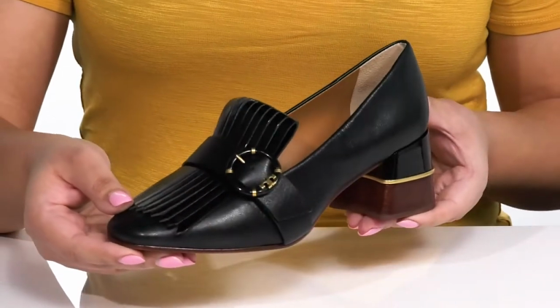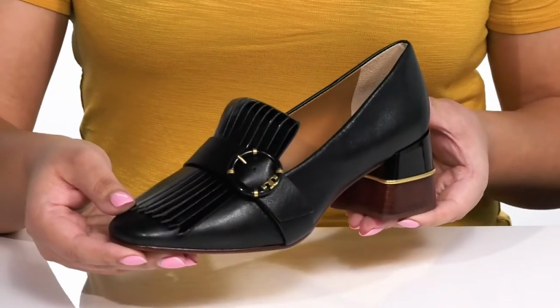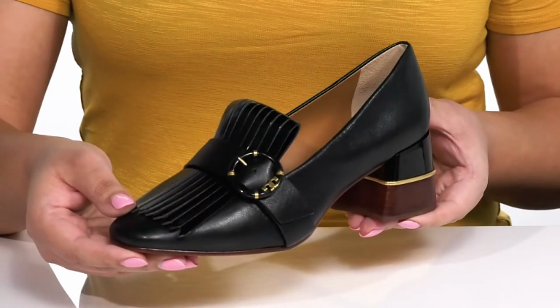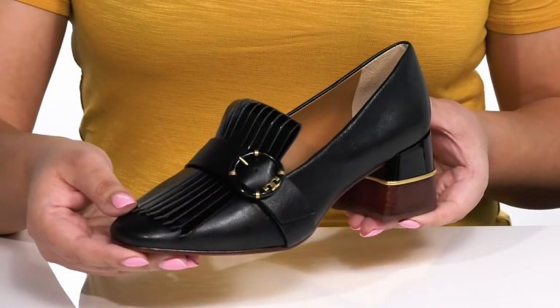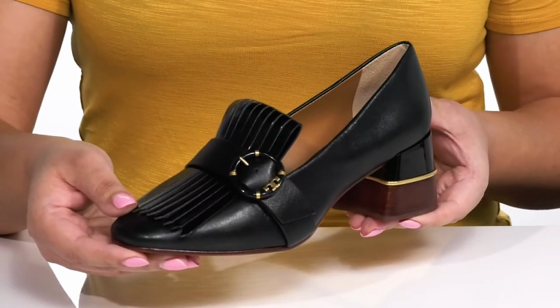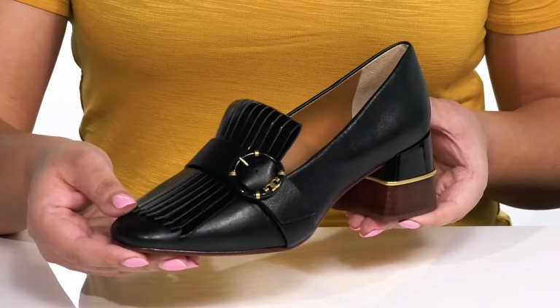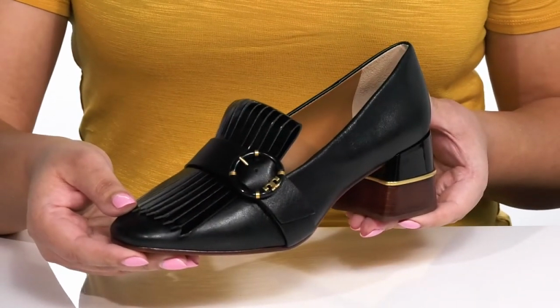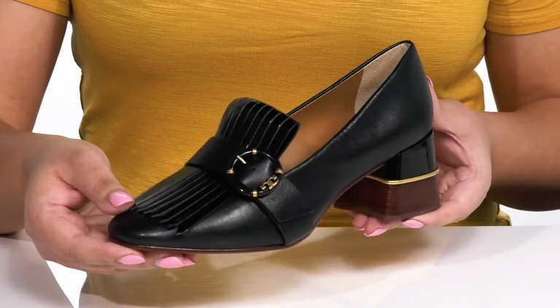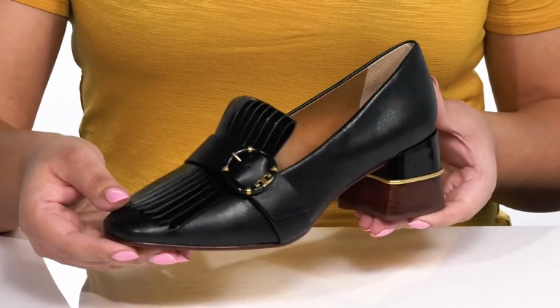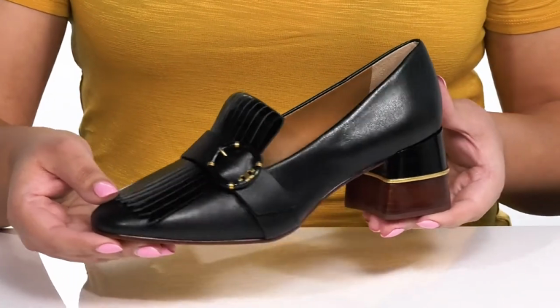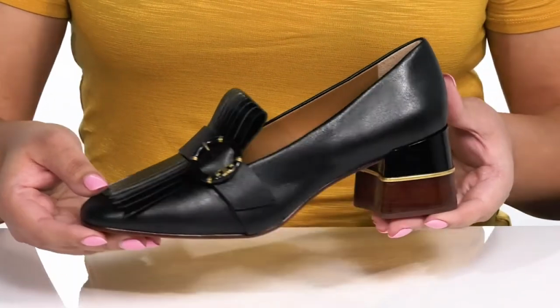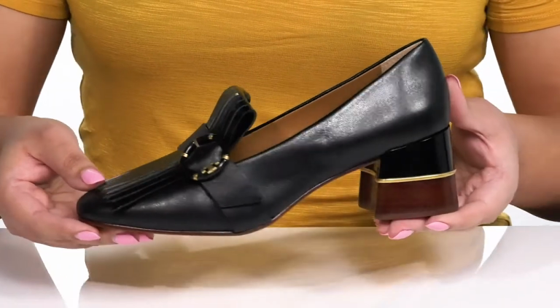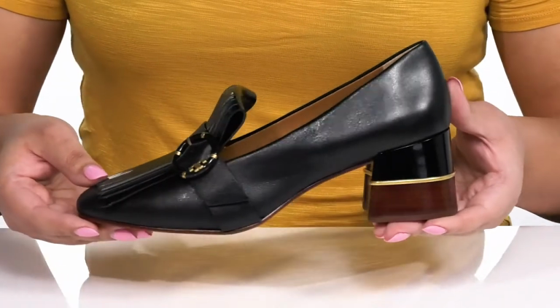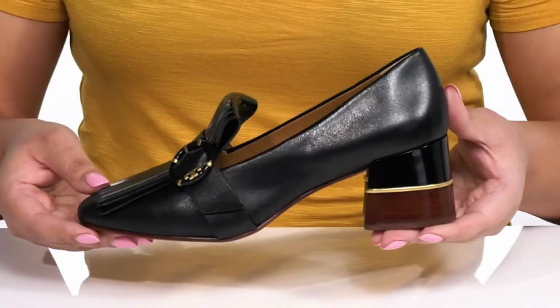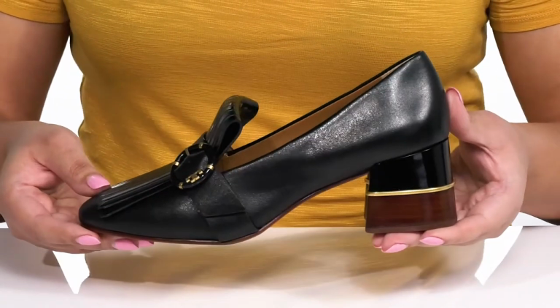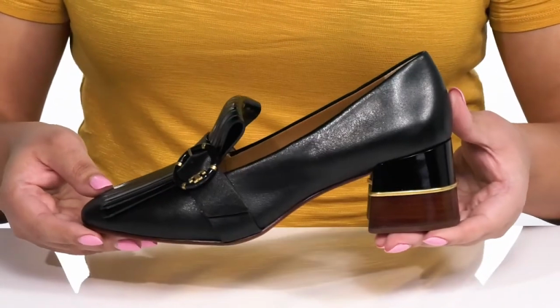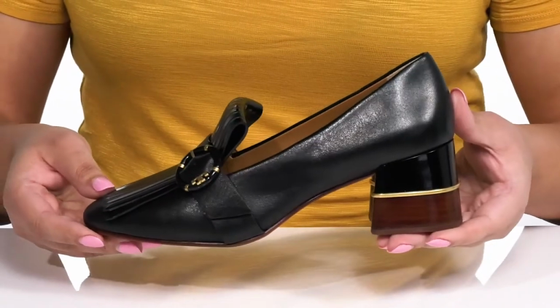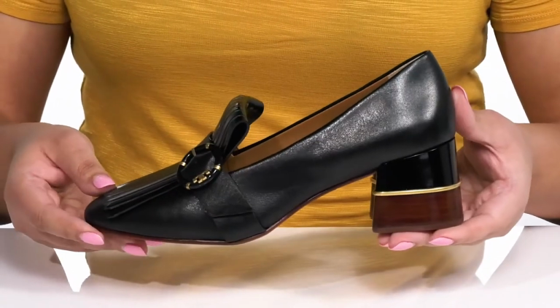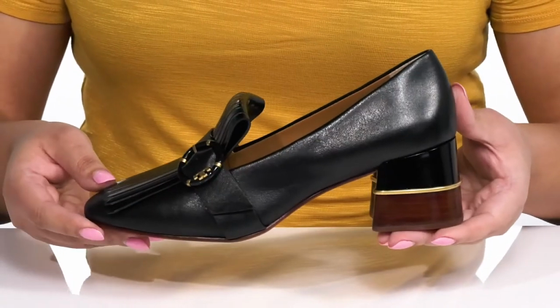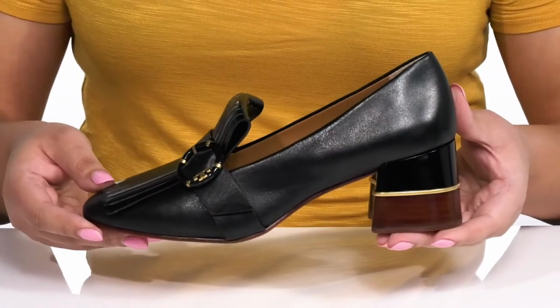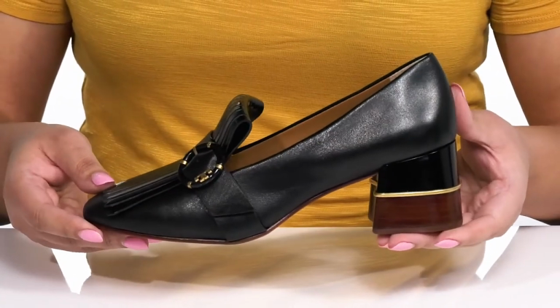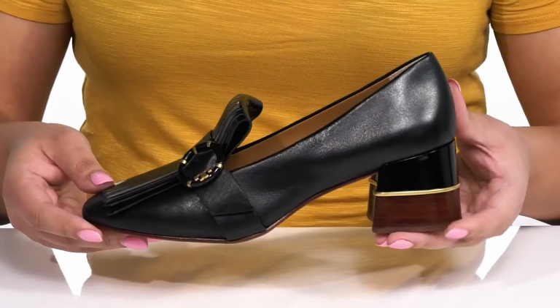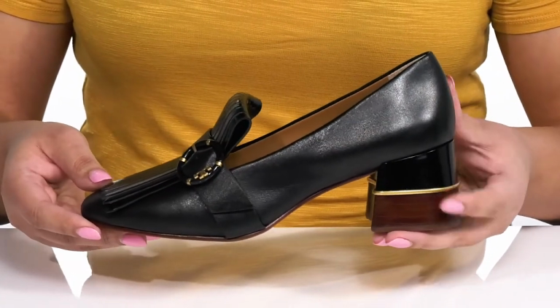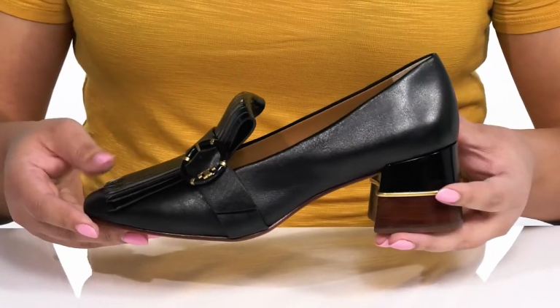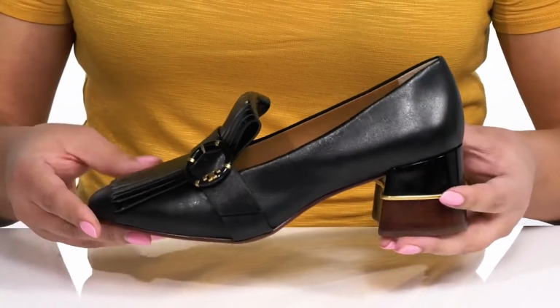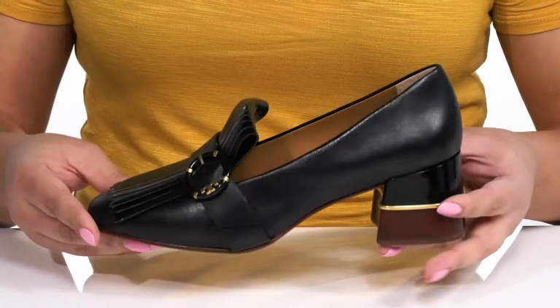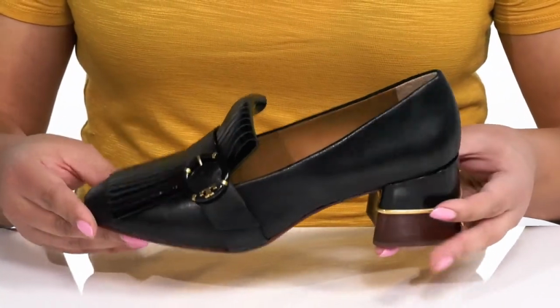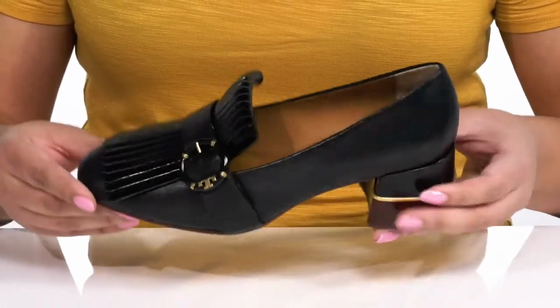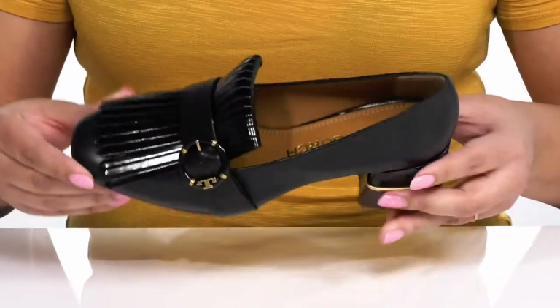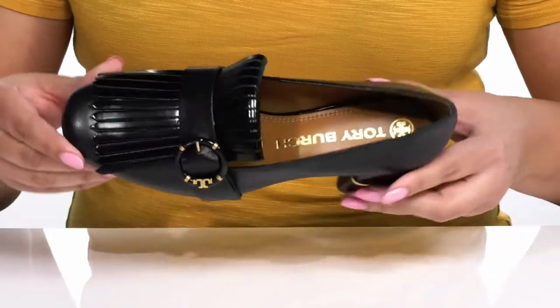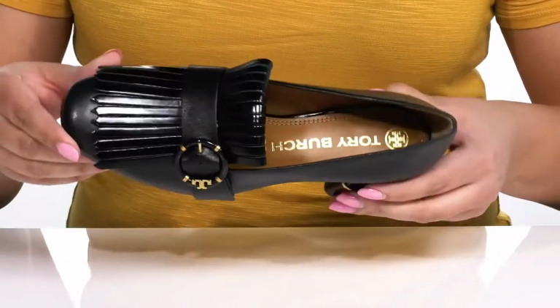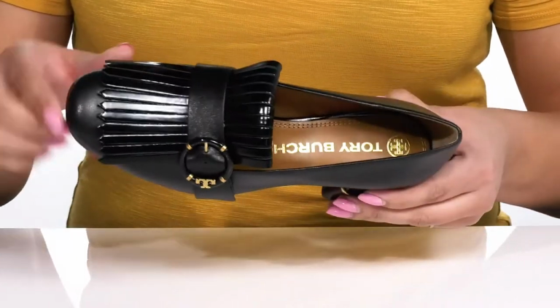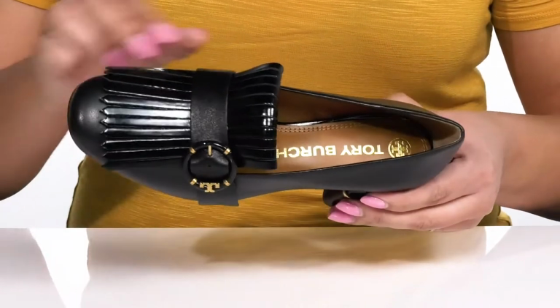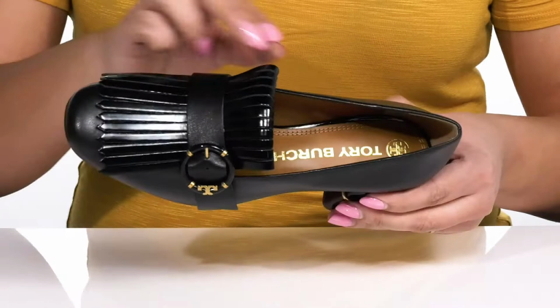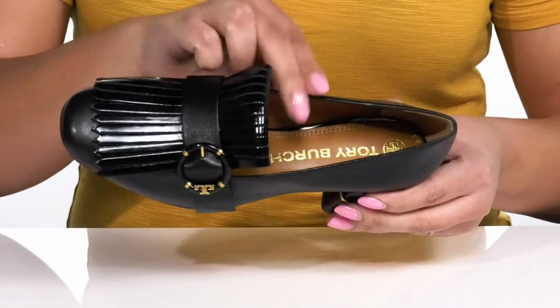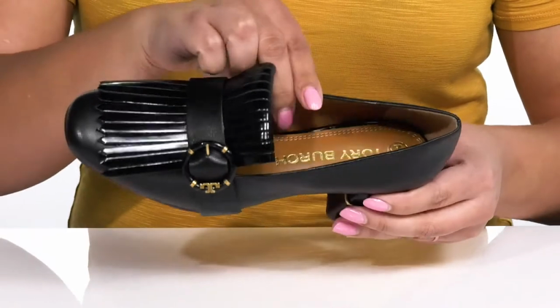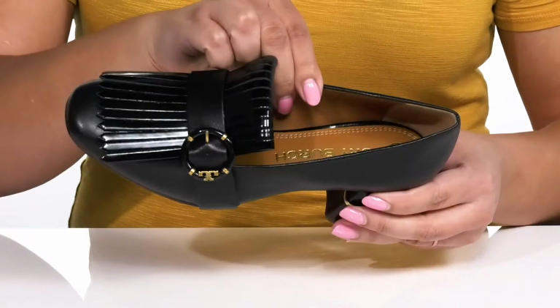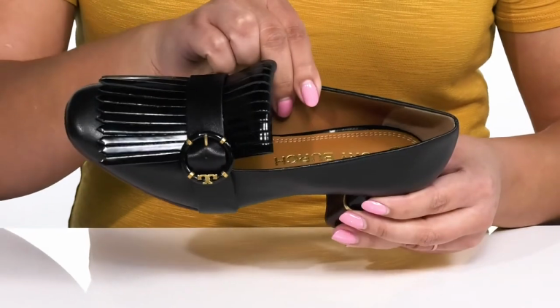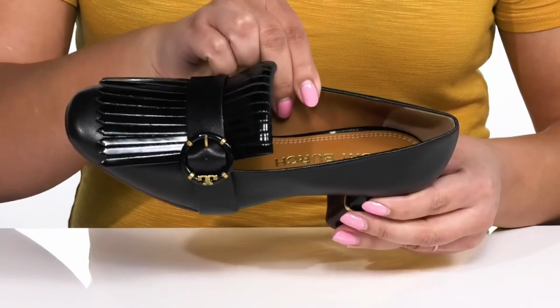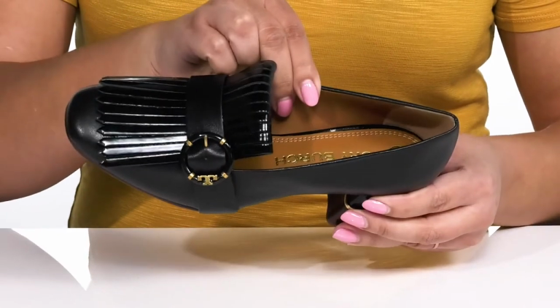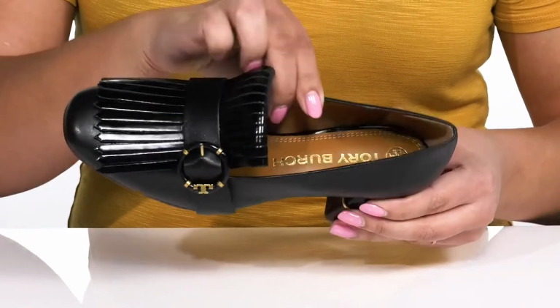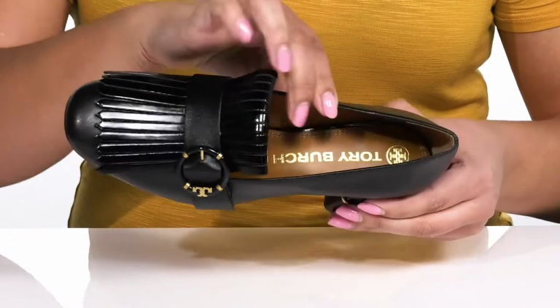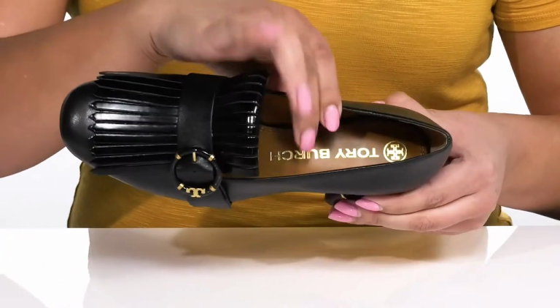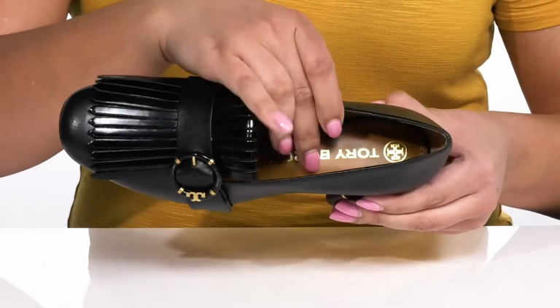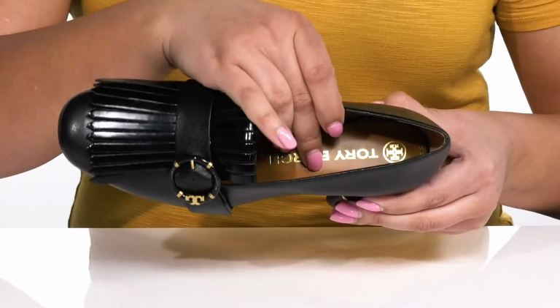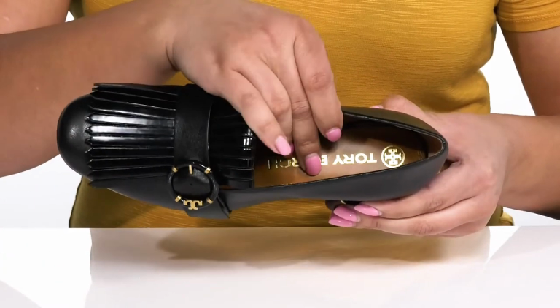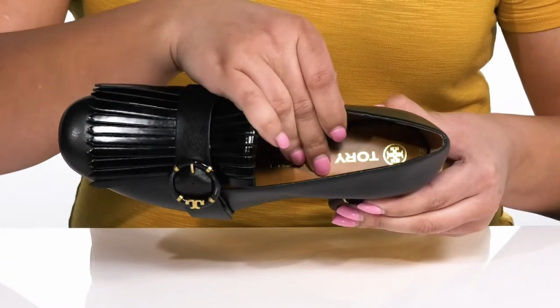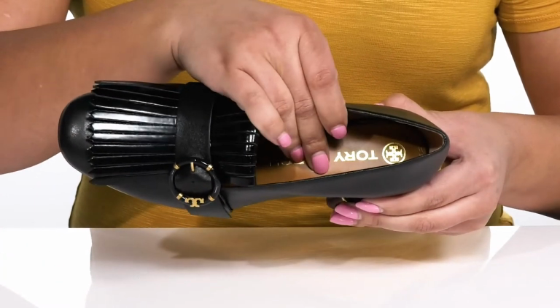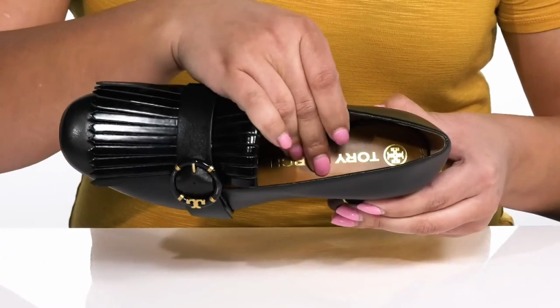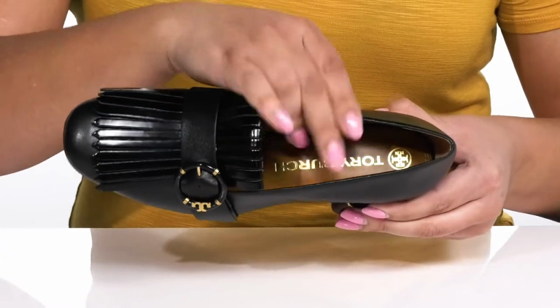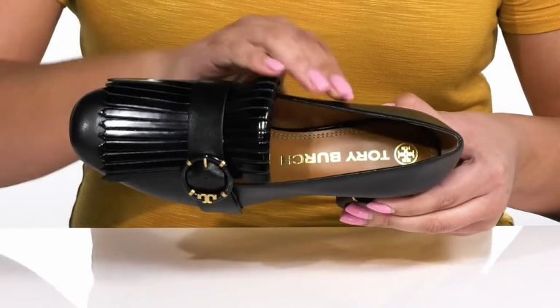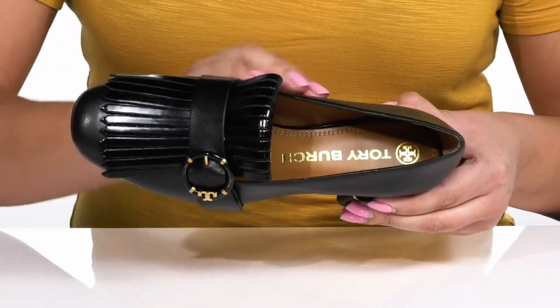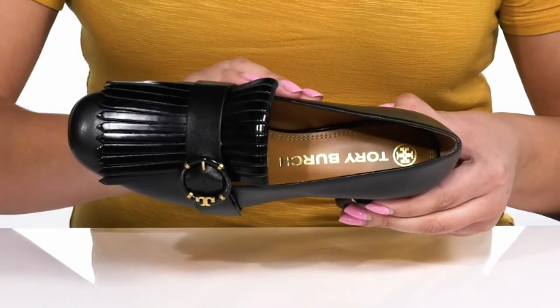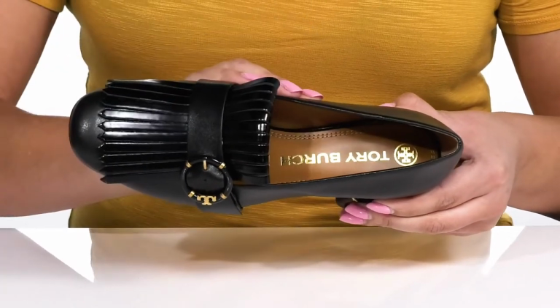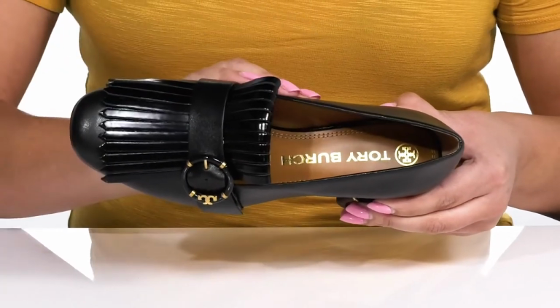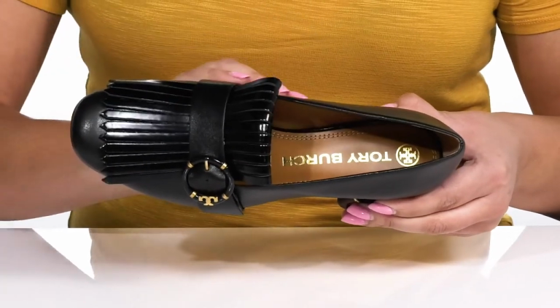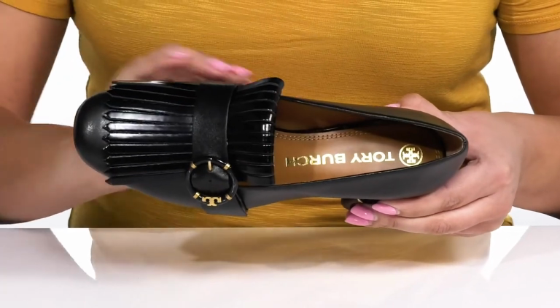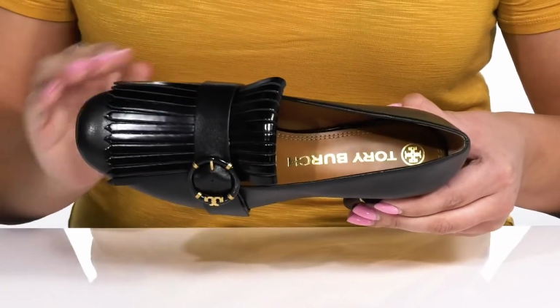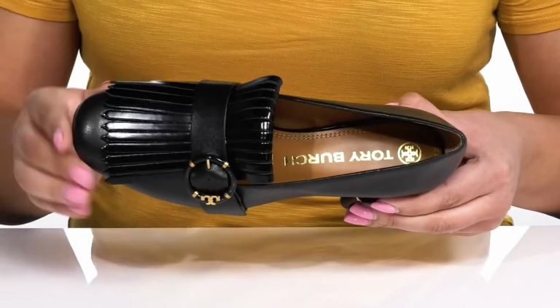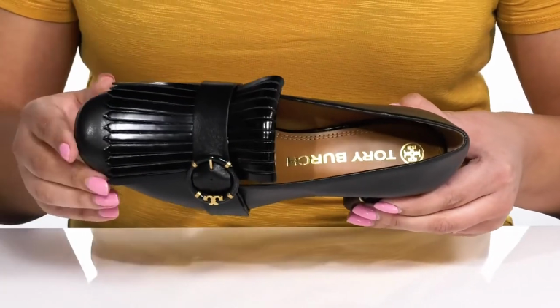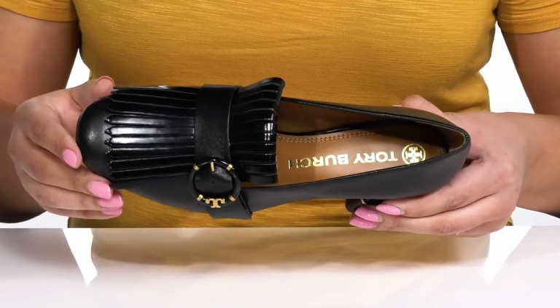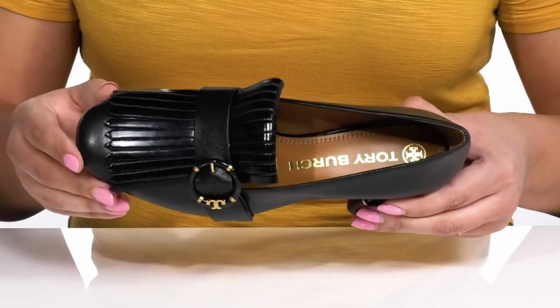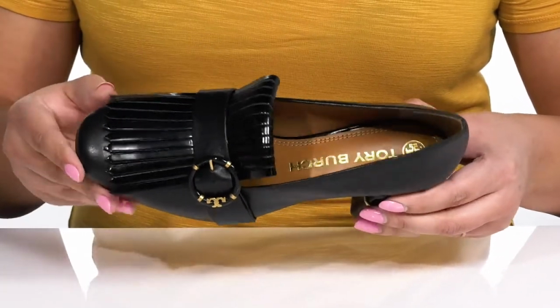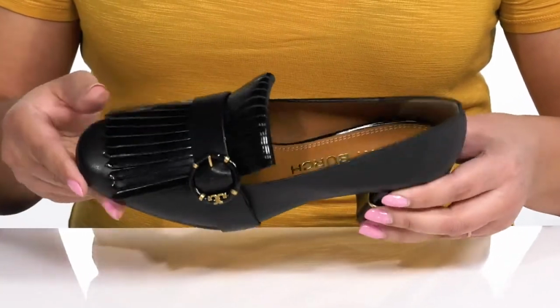I think these will look great with some dress slacks and a cute blouse. Inside, there's a leather lining with a cushioned footbed to keep you comfortable all day.